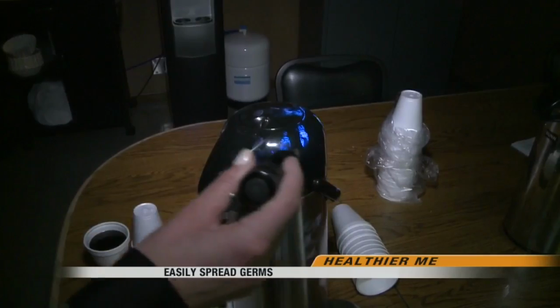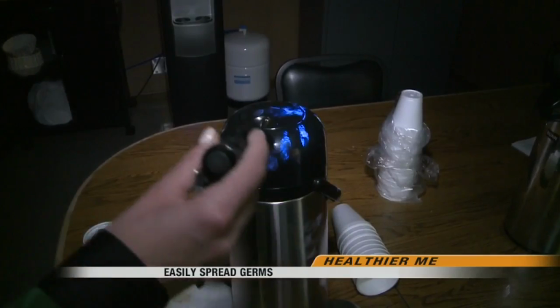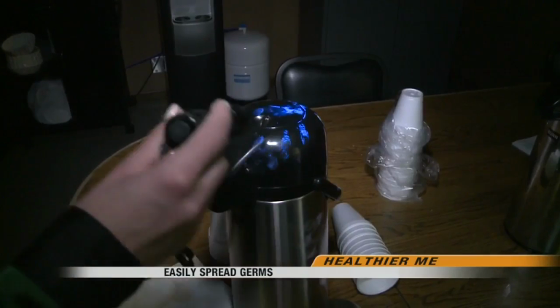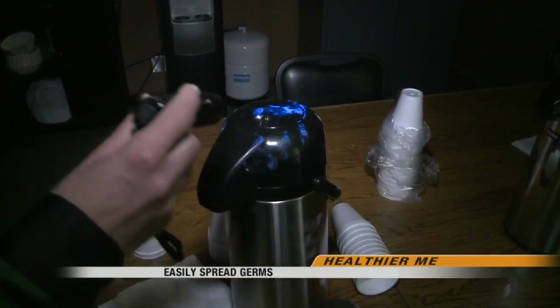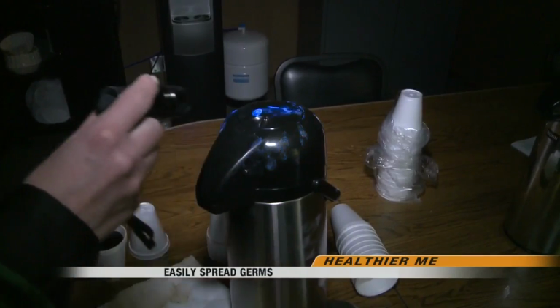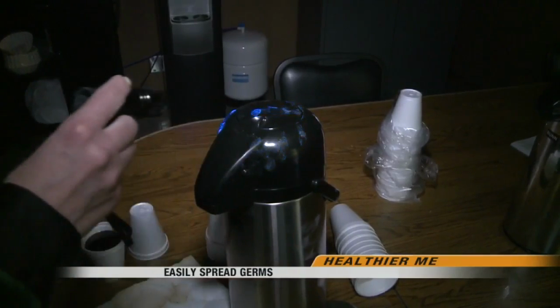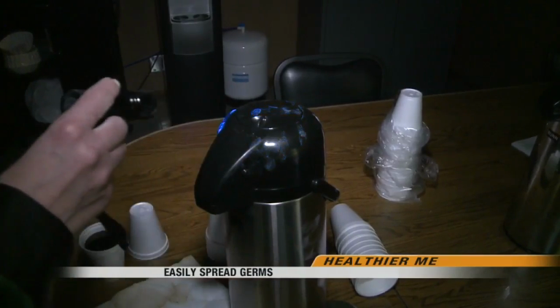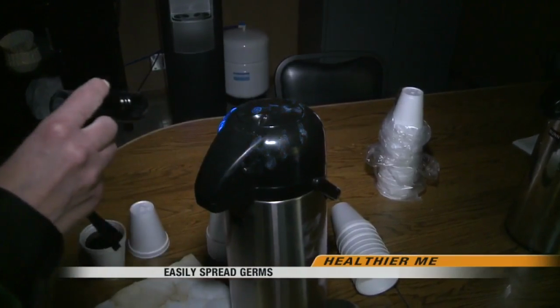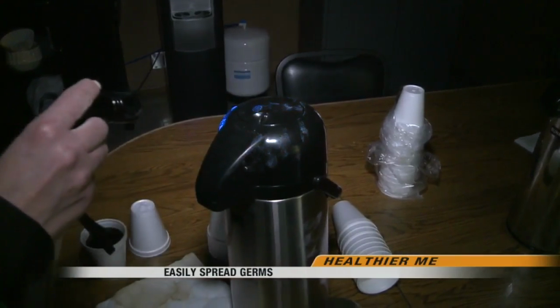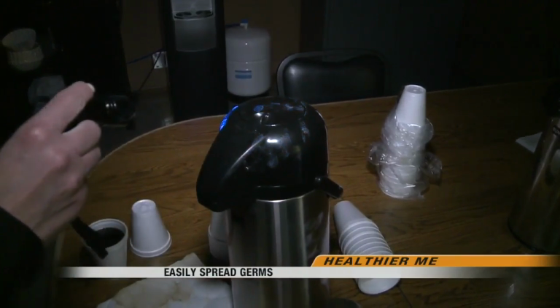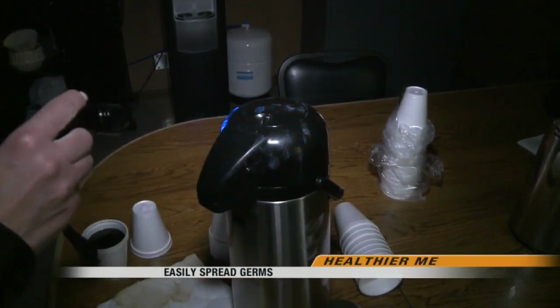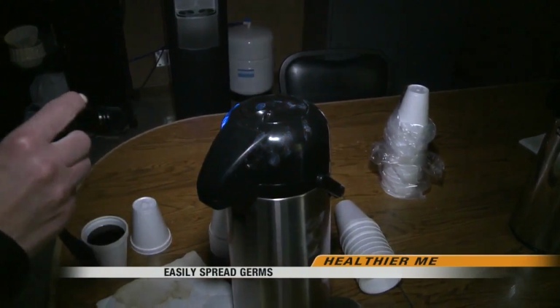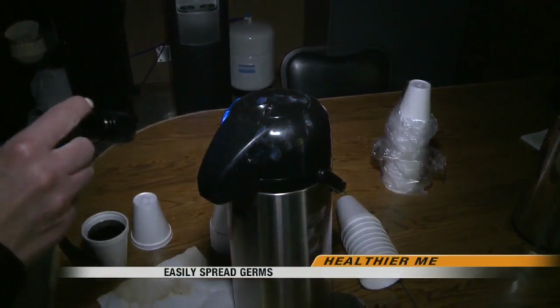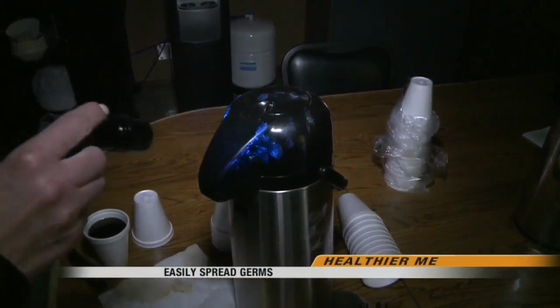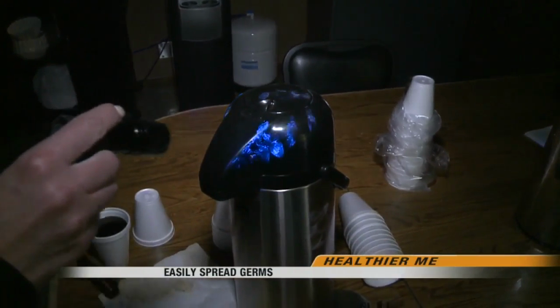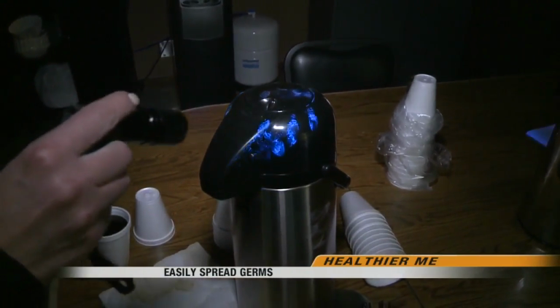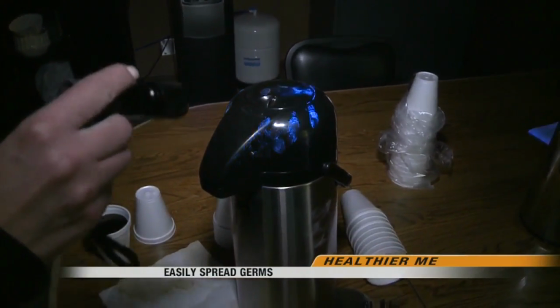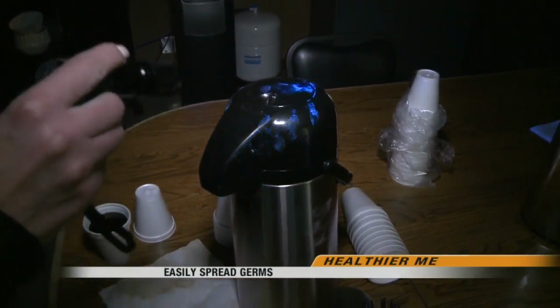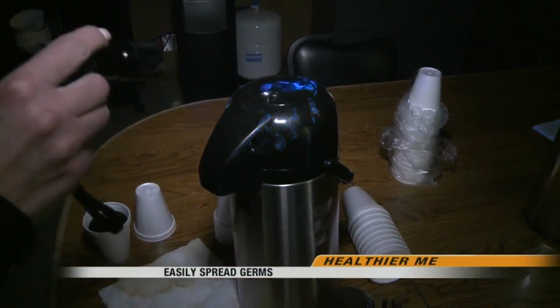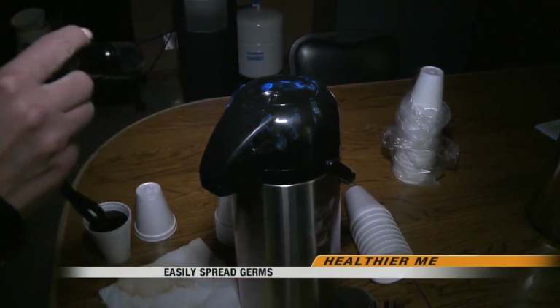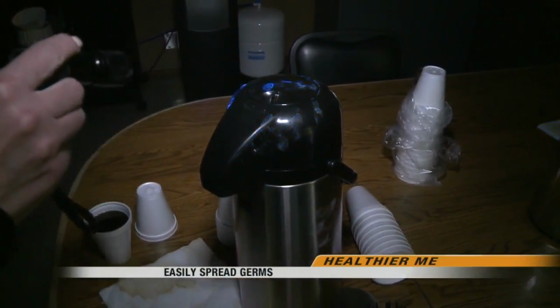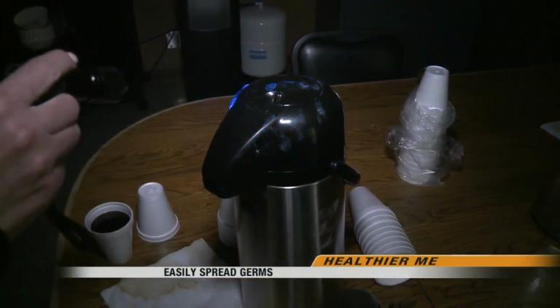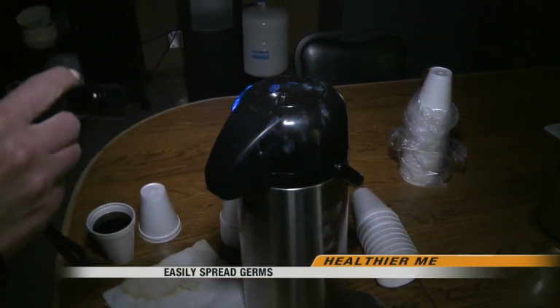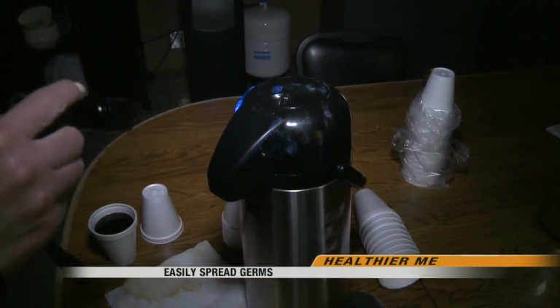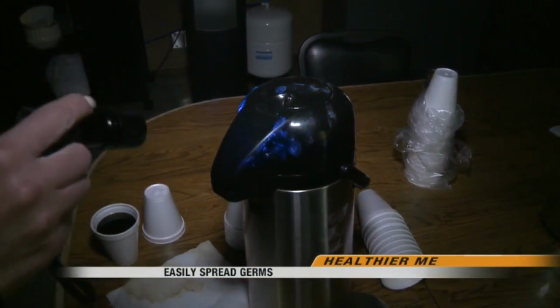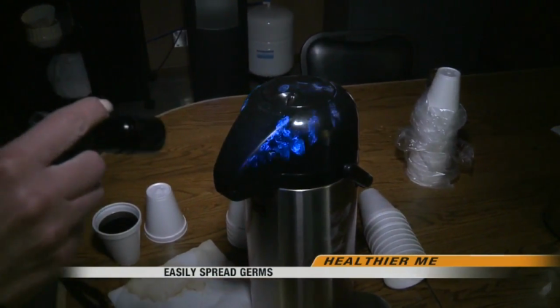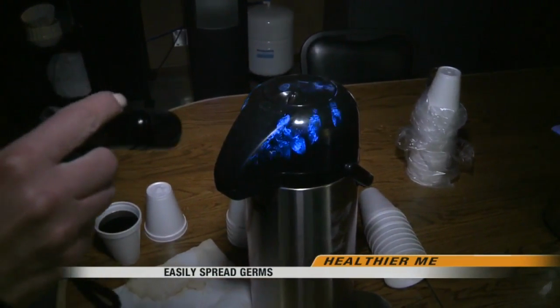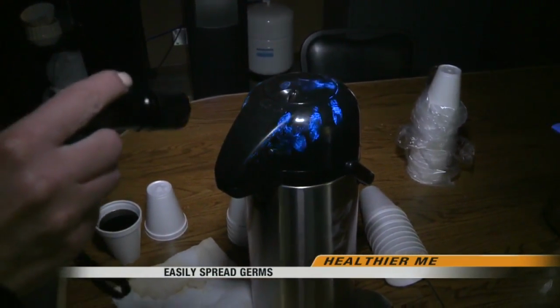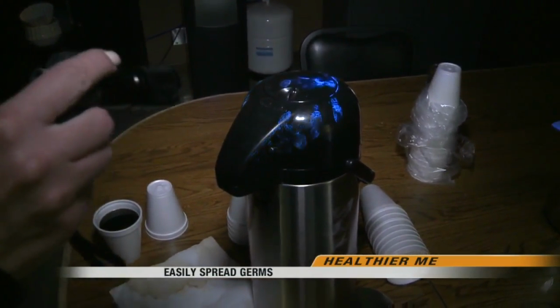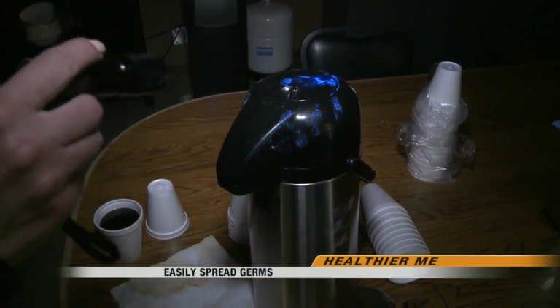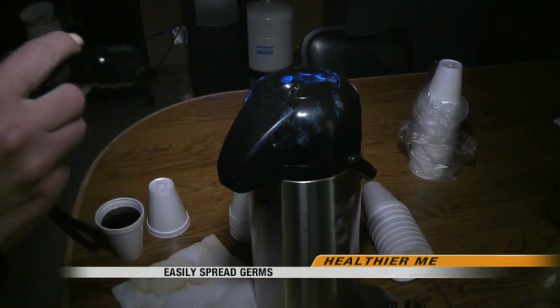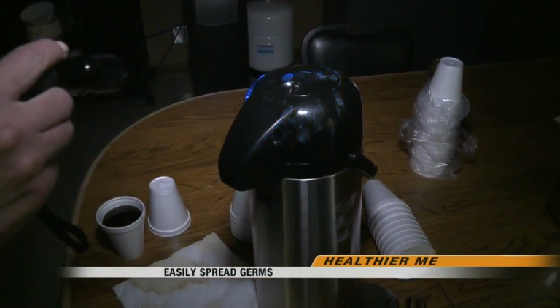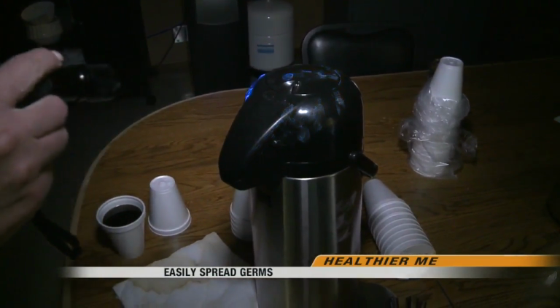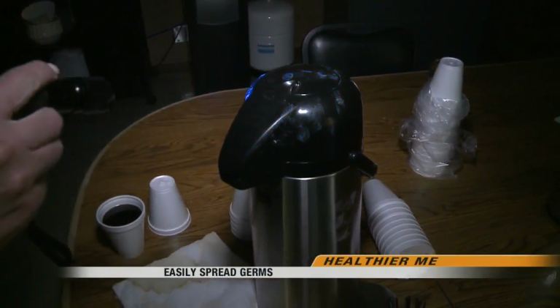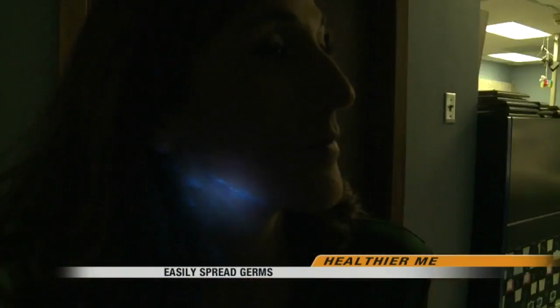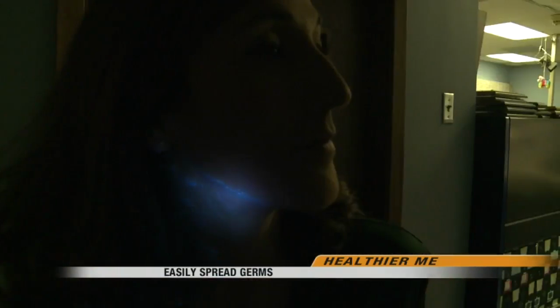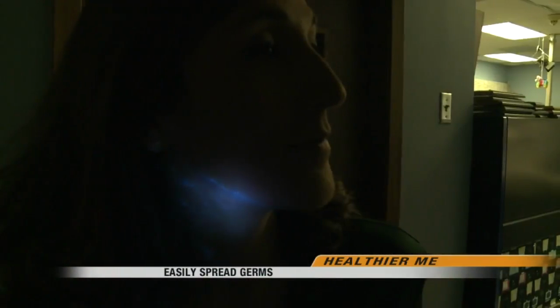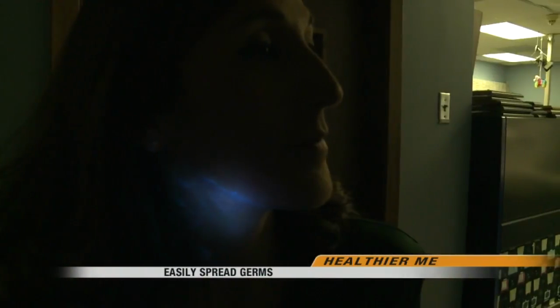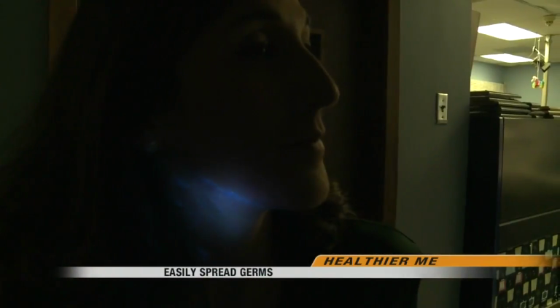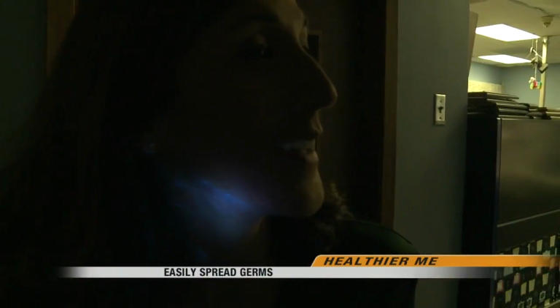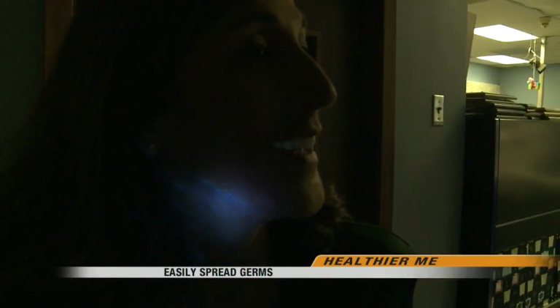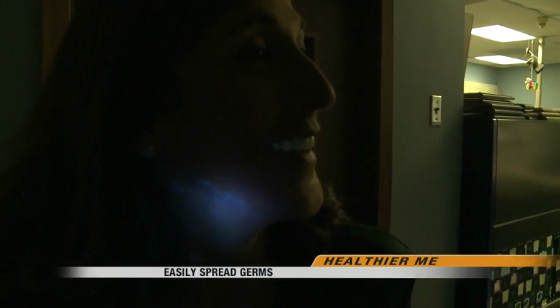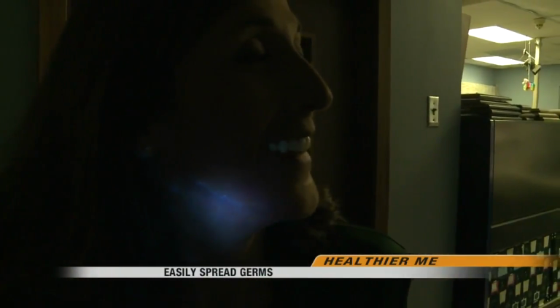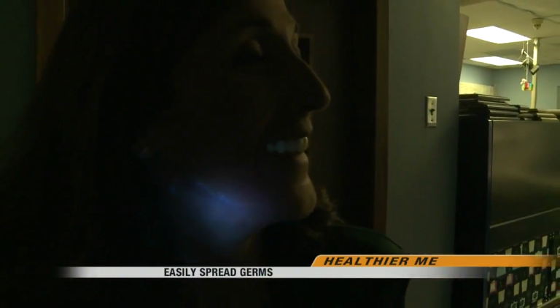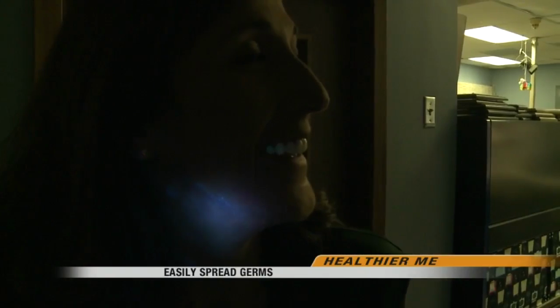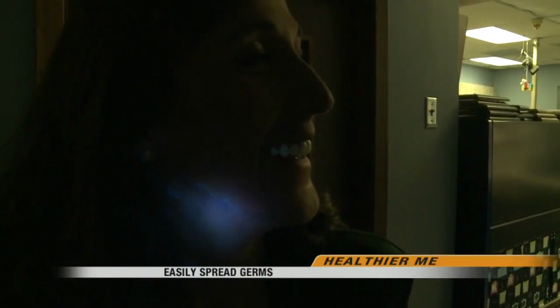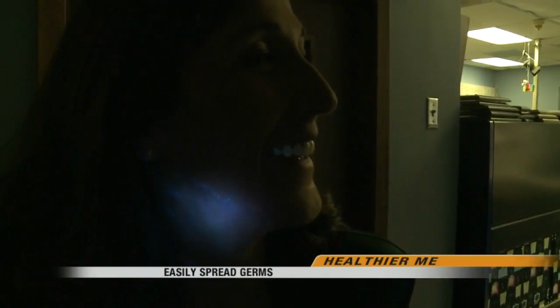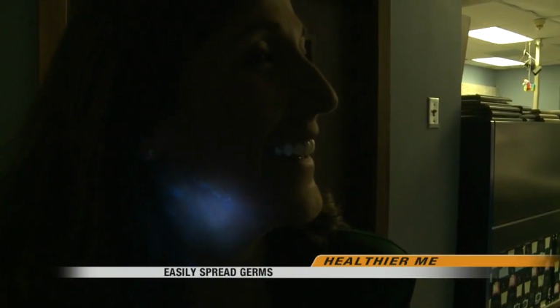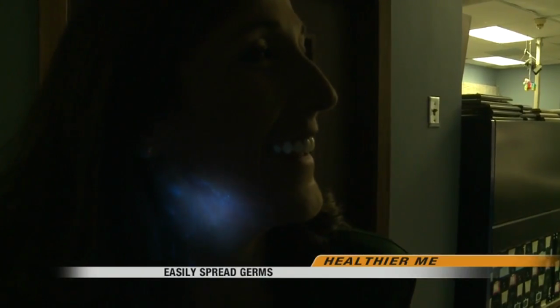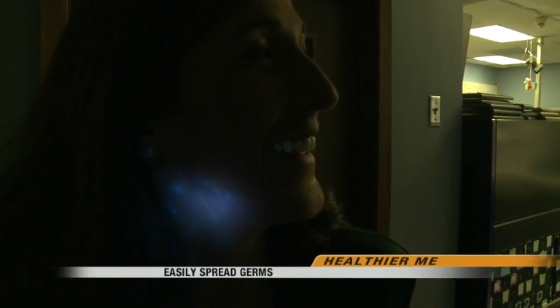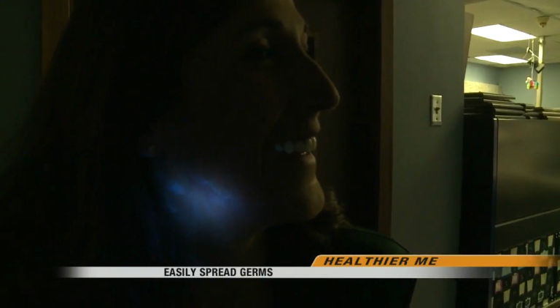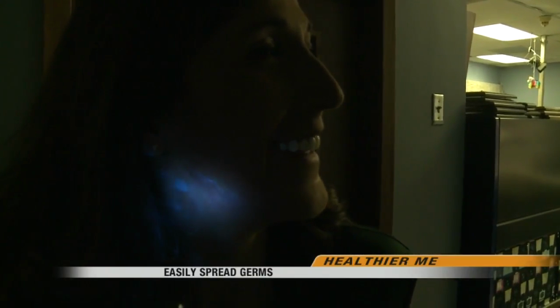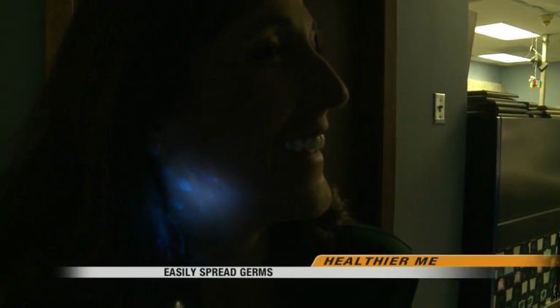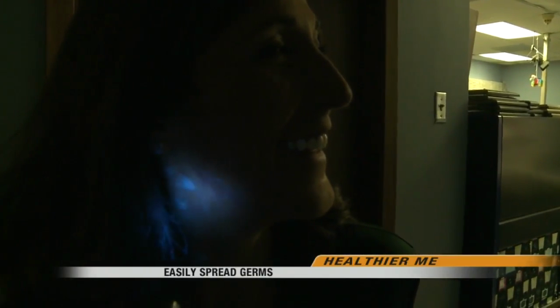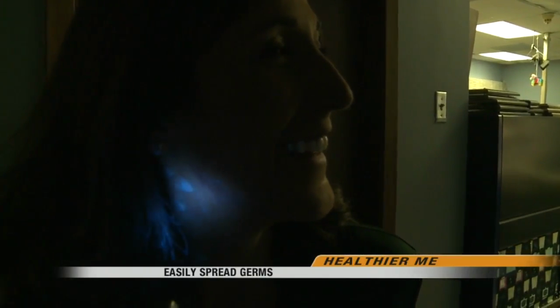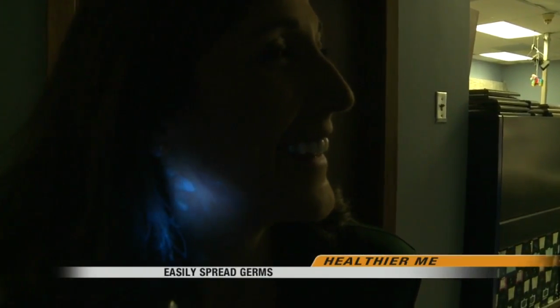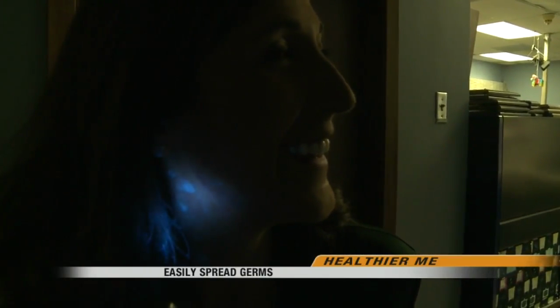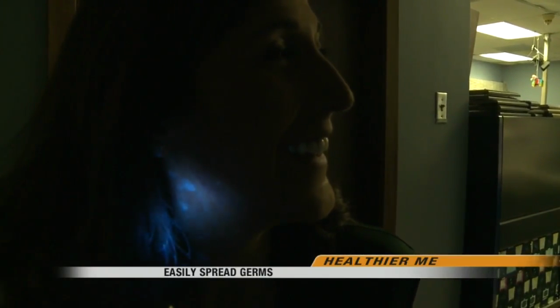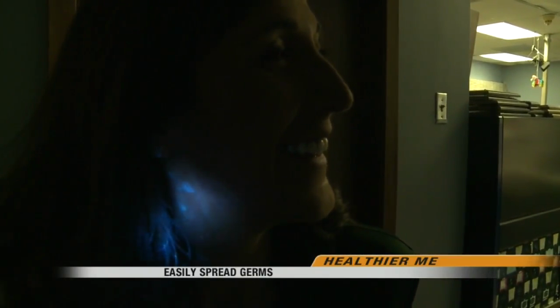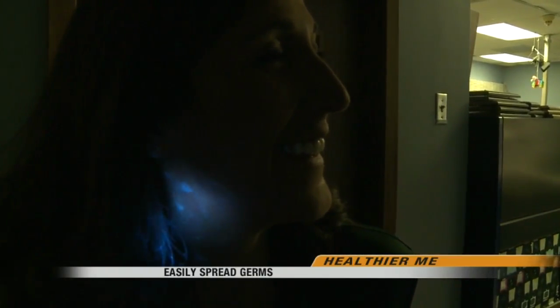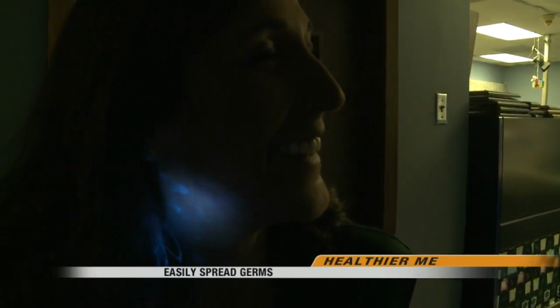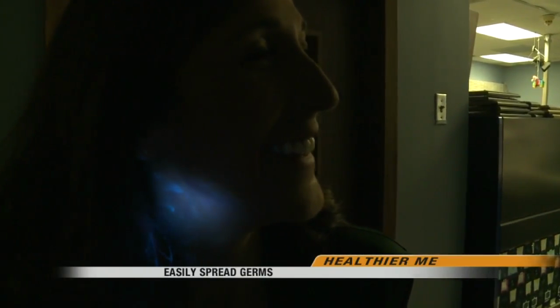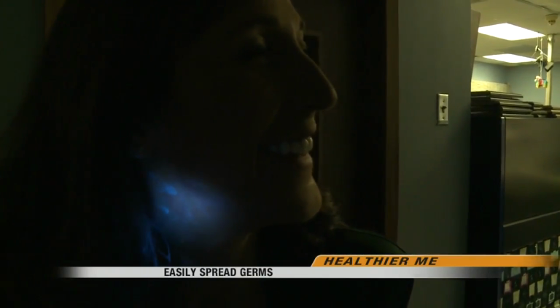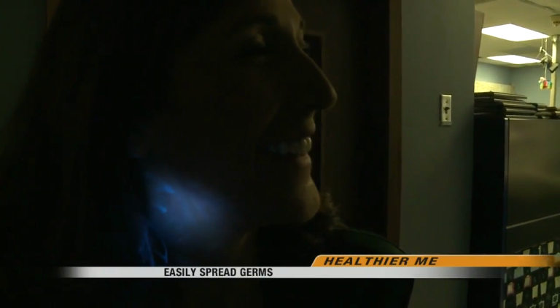Just think about how many people touched that same coffee pot throughout the morning. And the glow powder was also all over me.